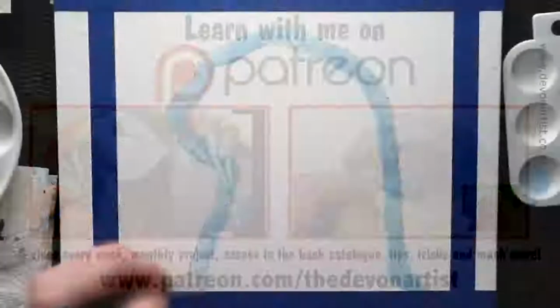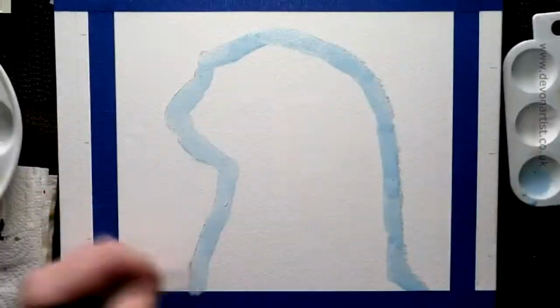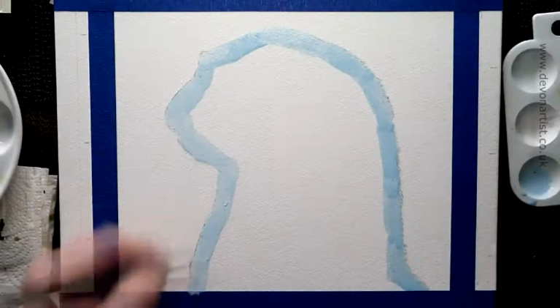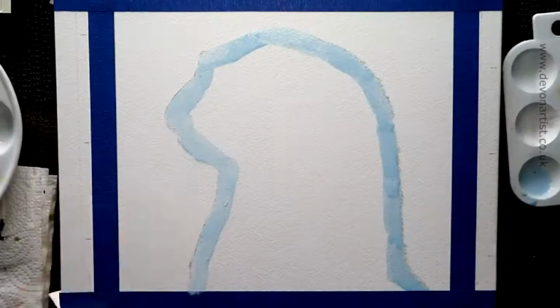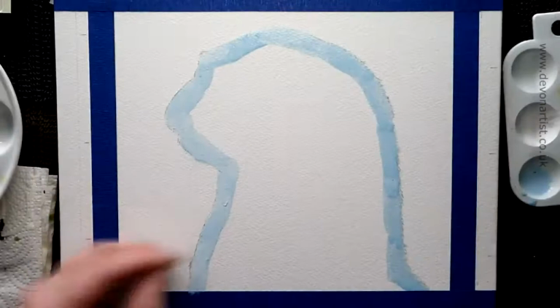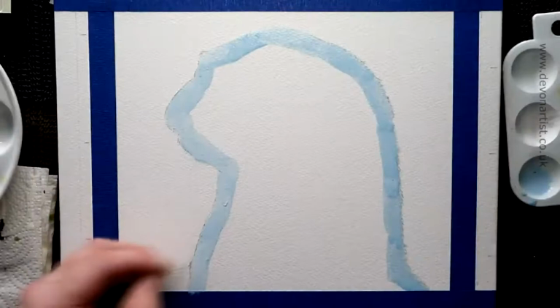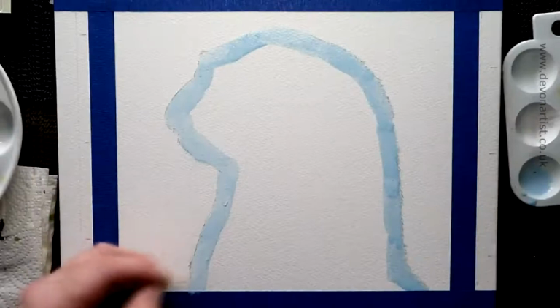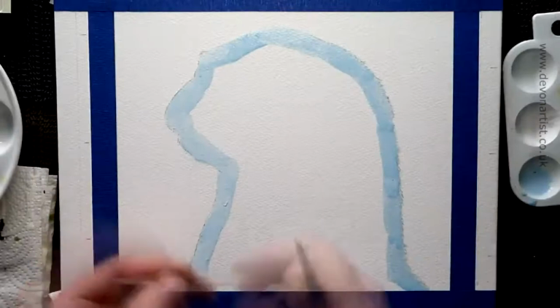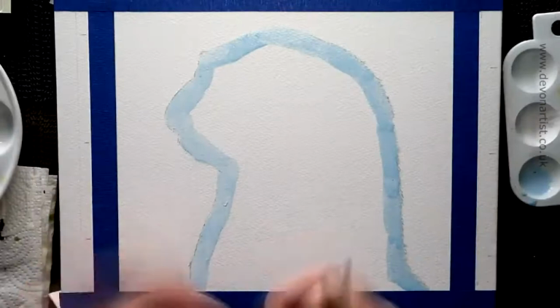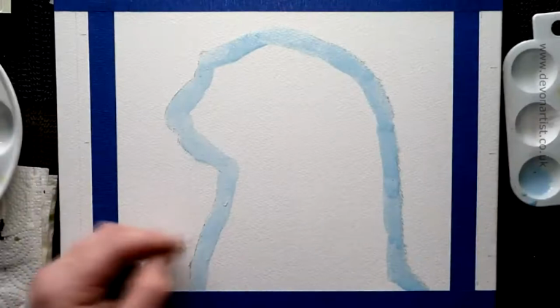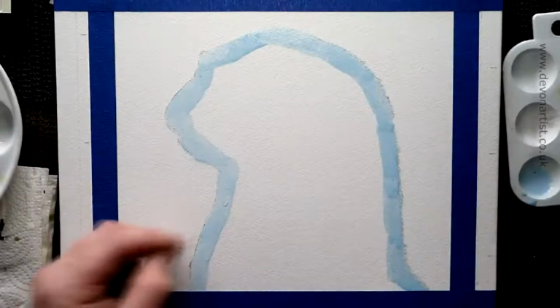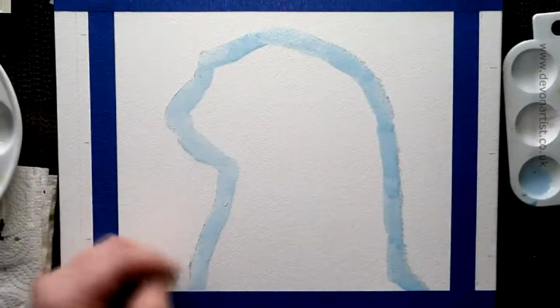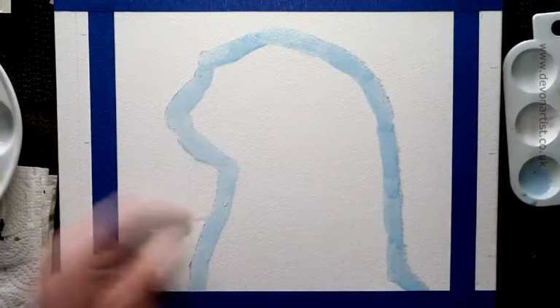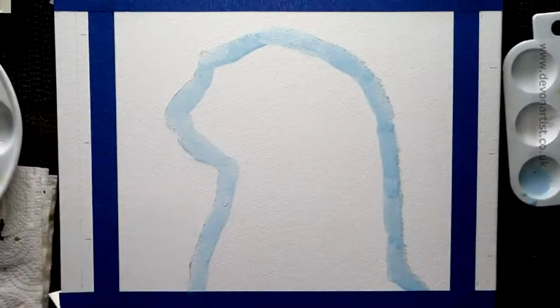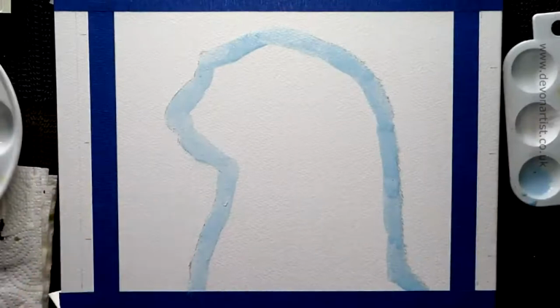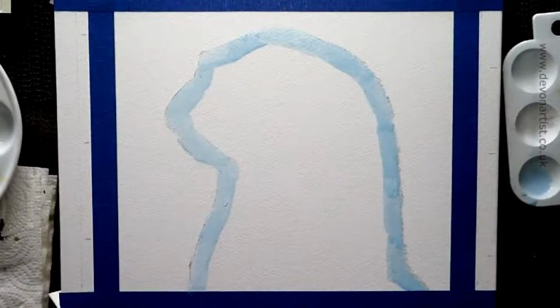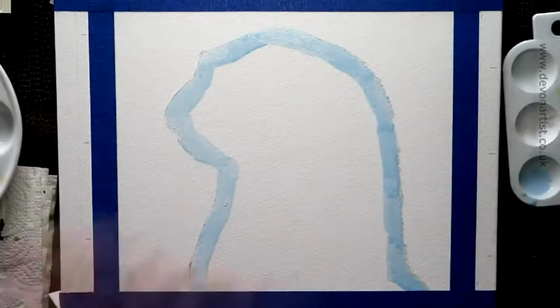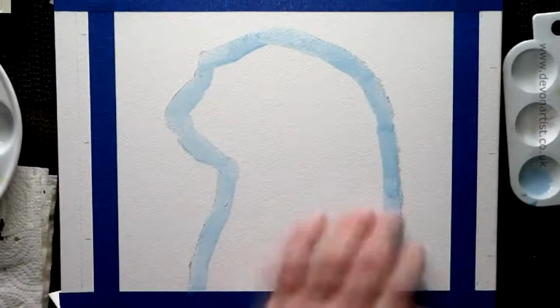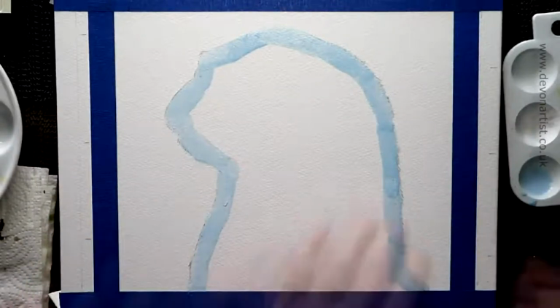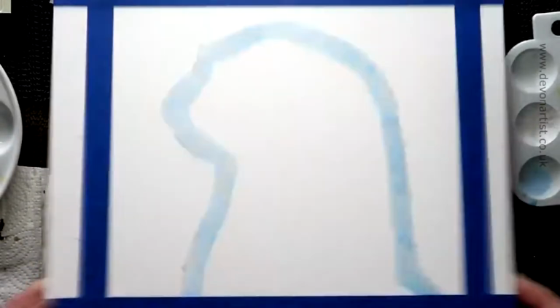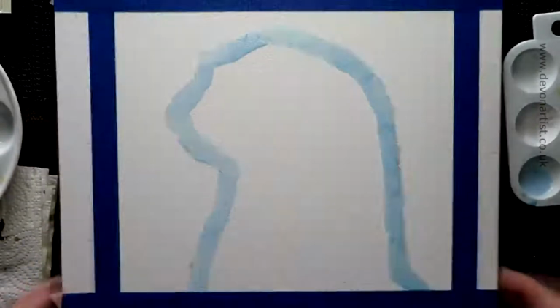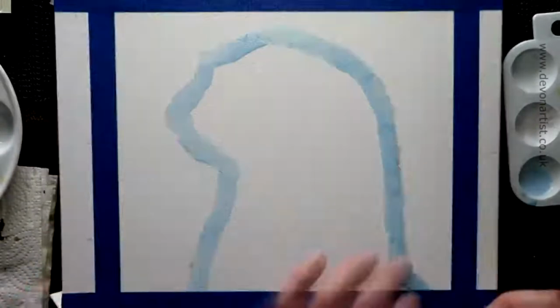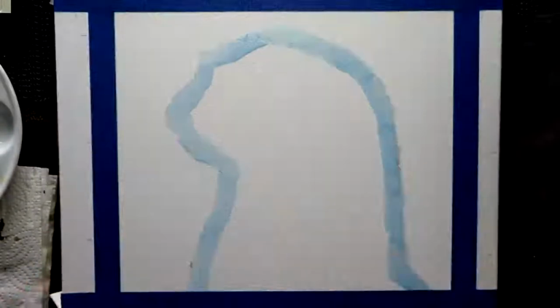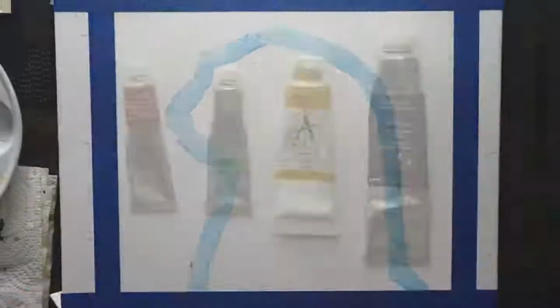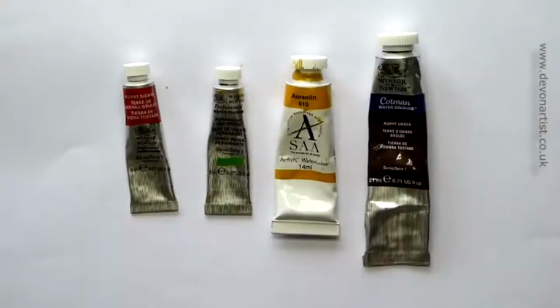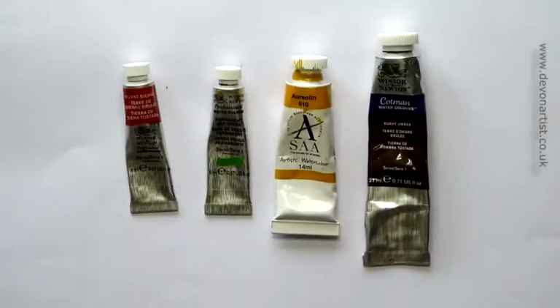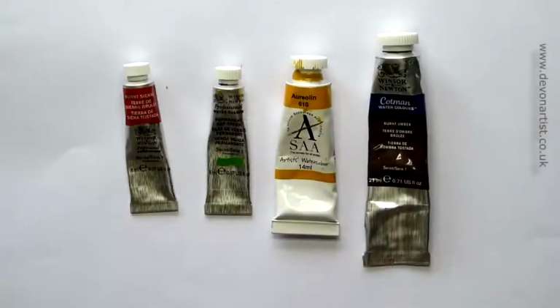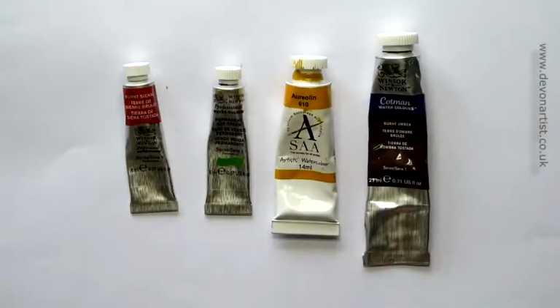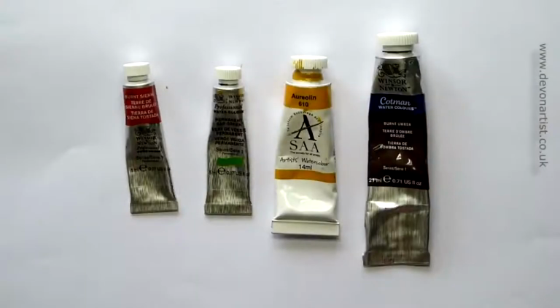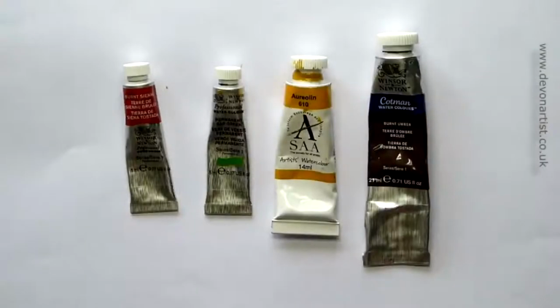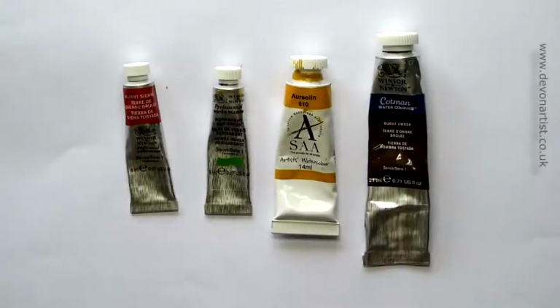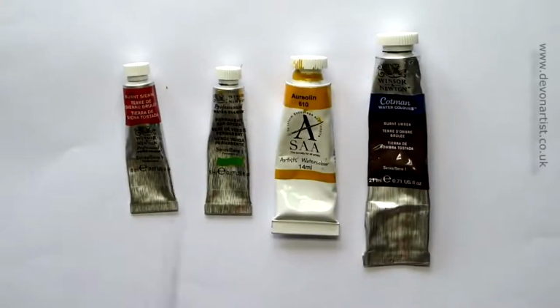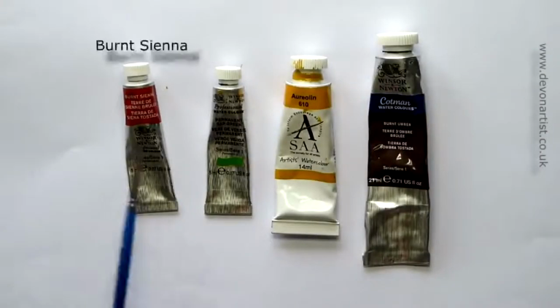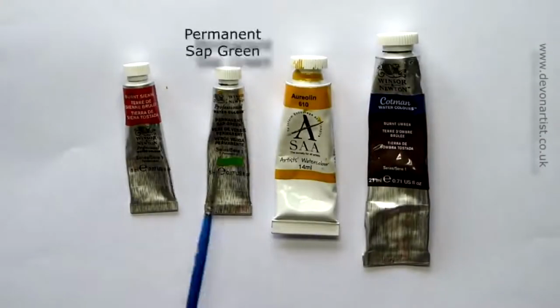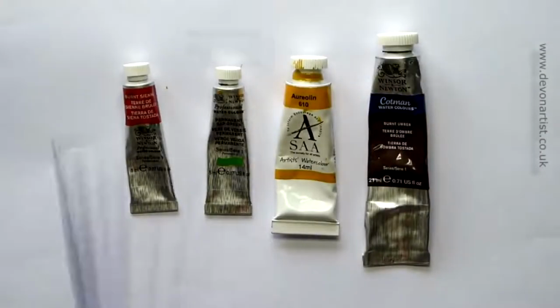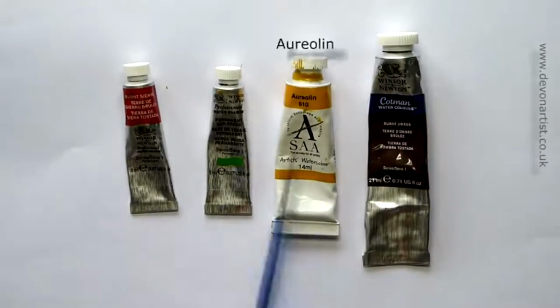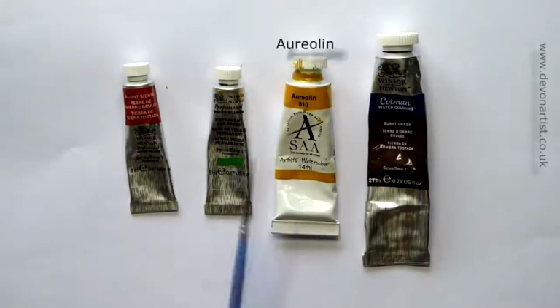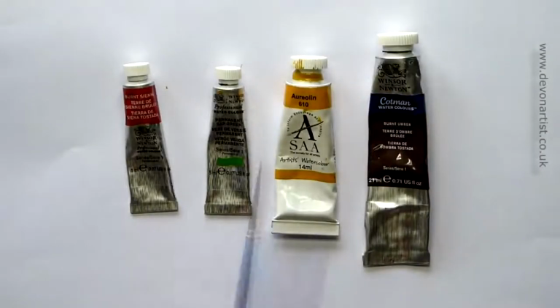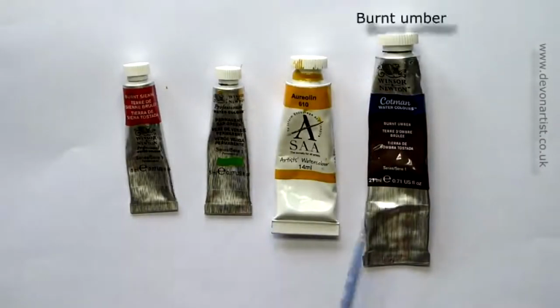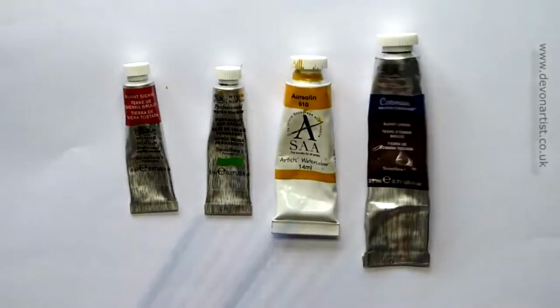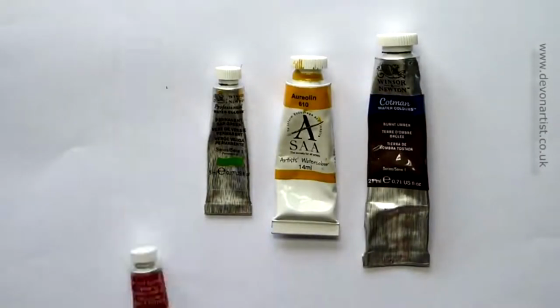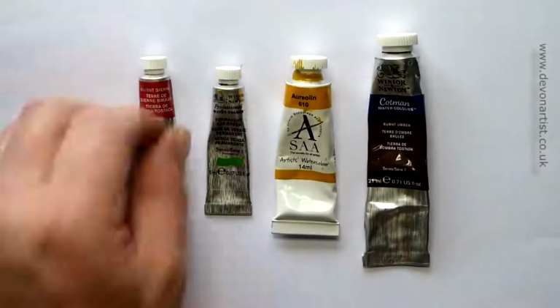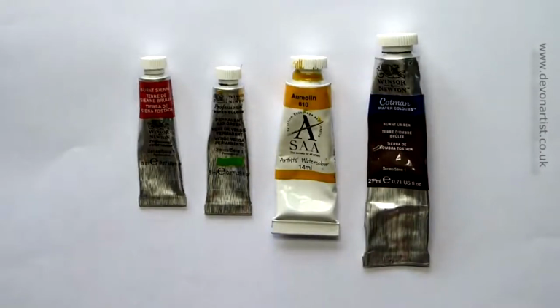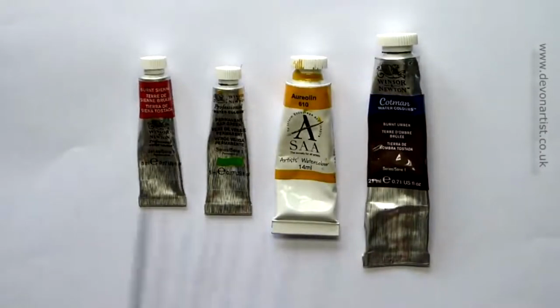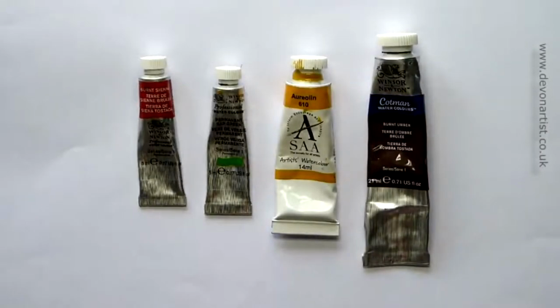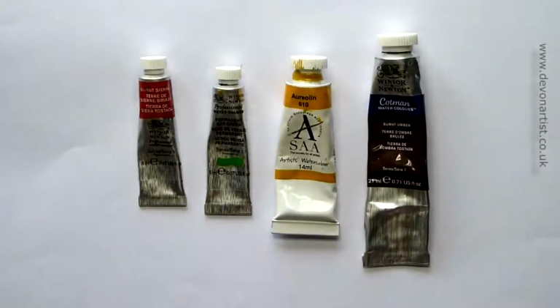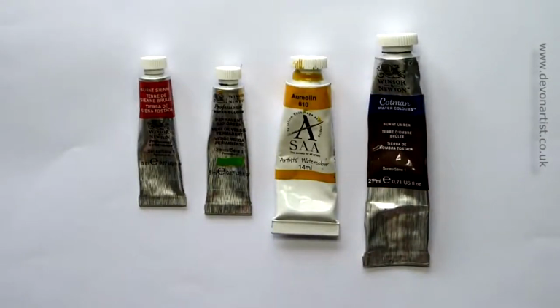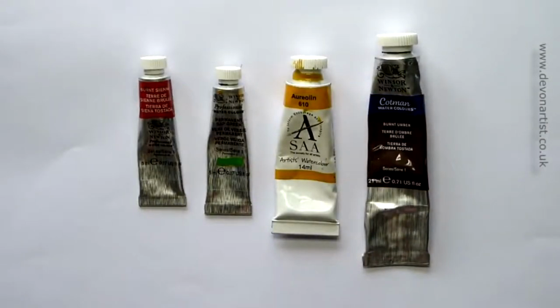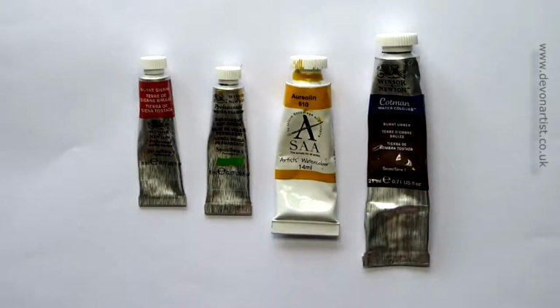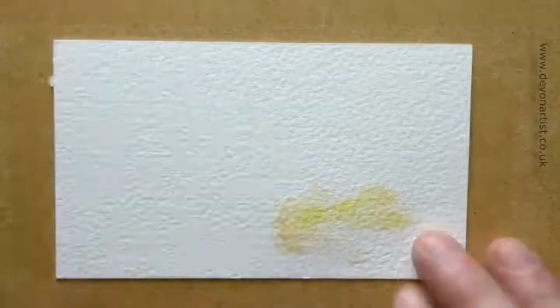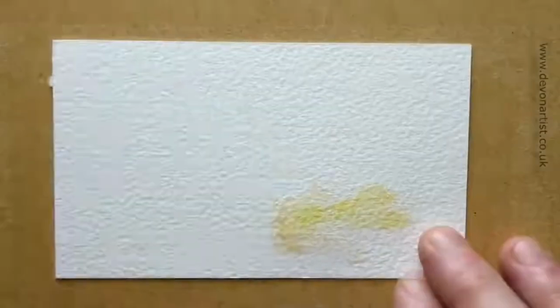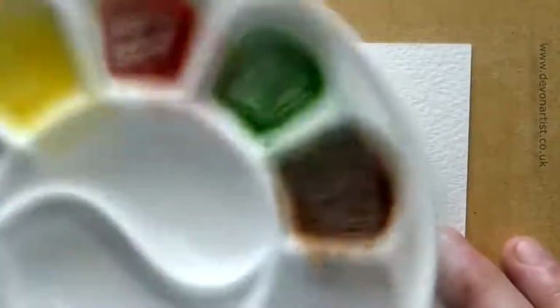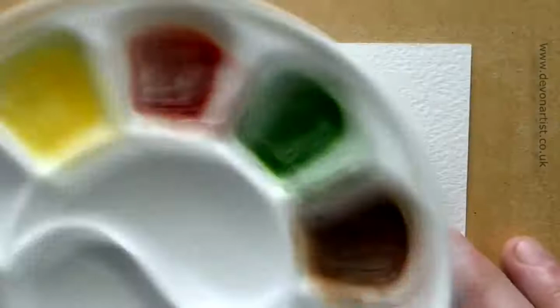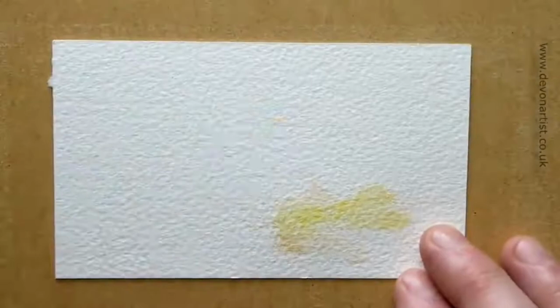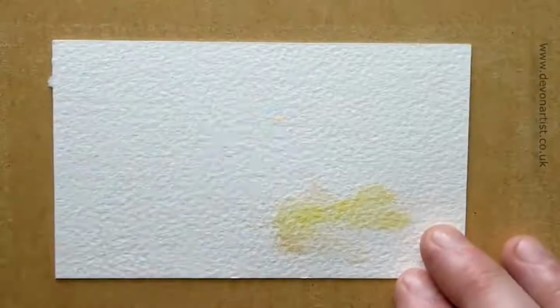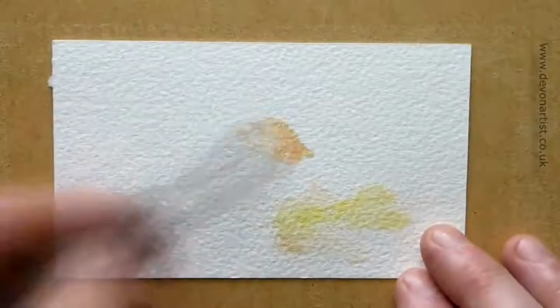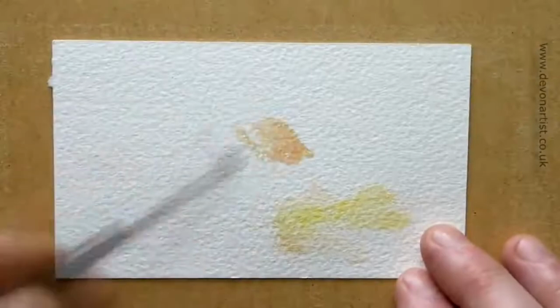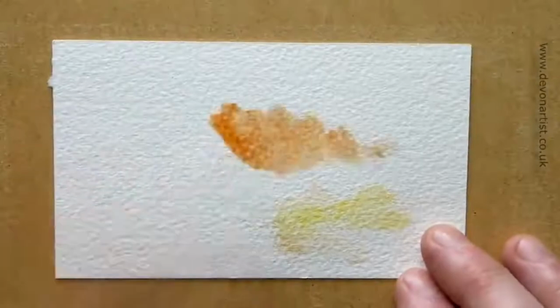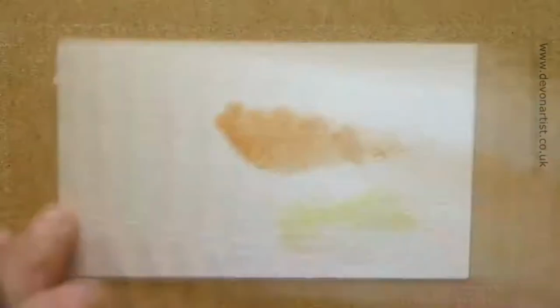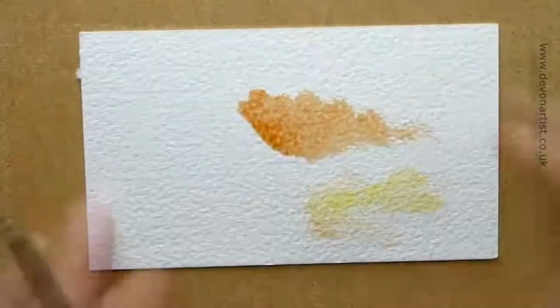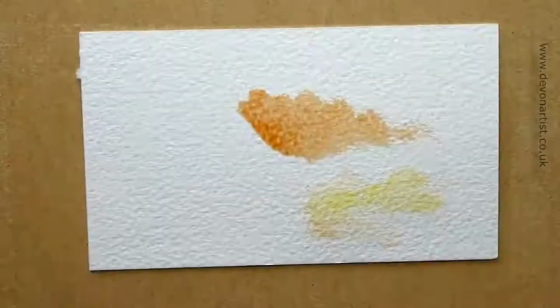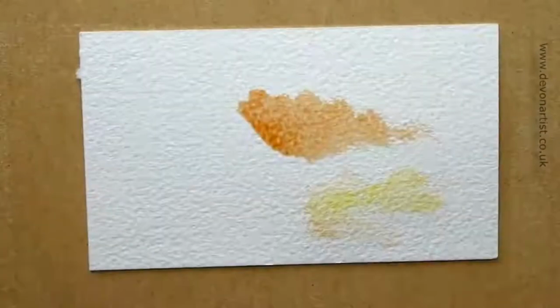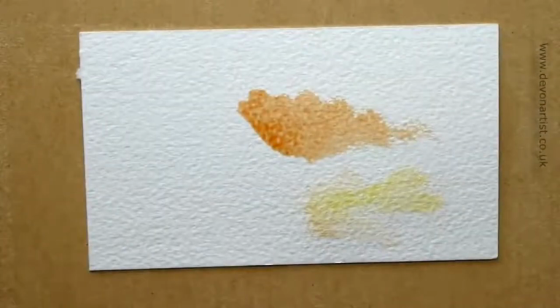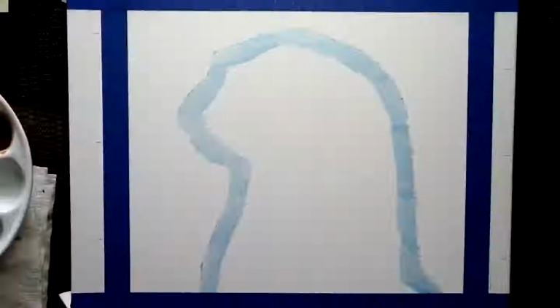Let it dry, then once it's nice and dry — it's actually quite tacky to dry — then you can start putting your colors on for the background.